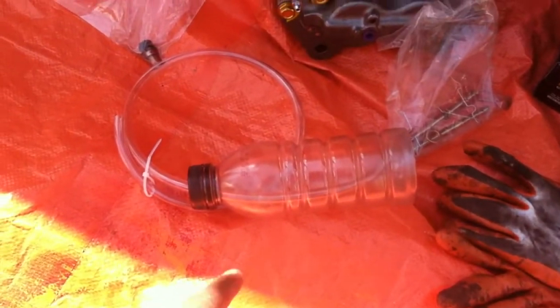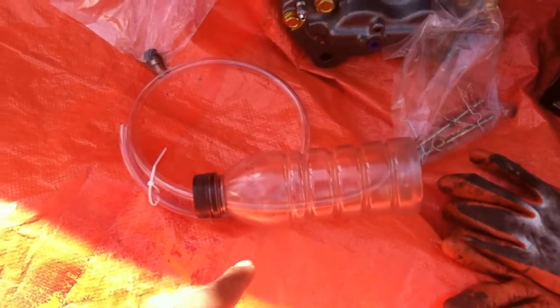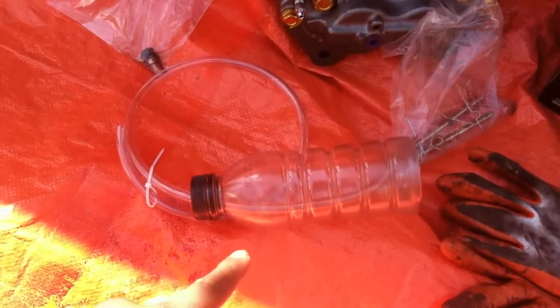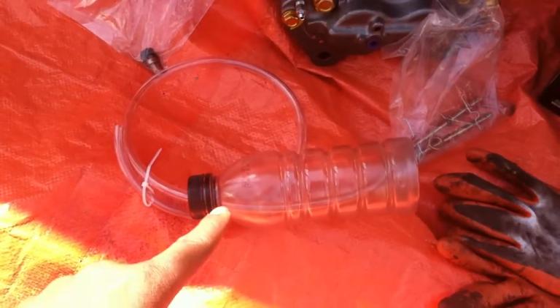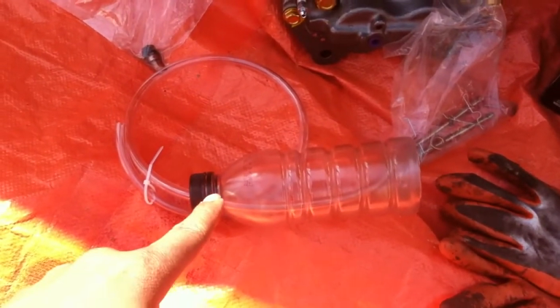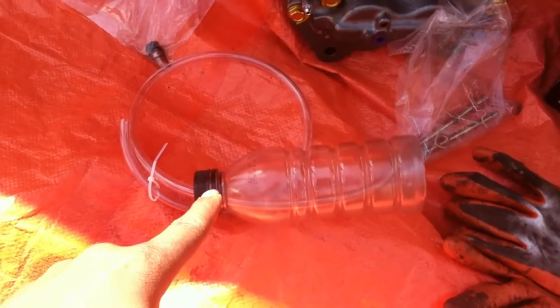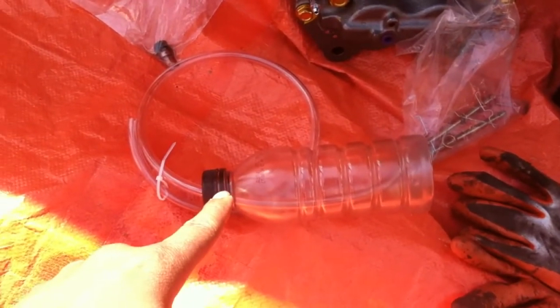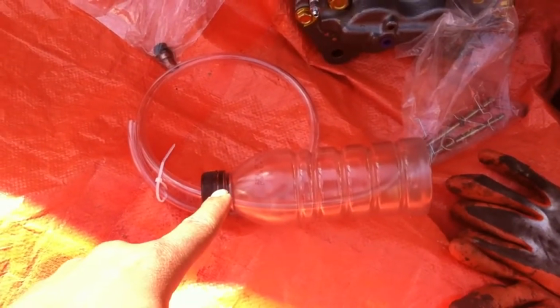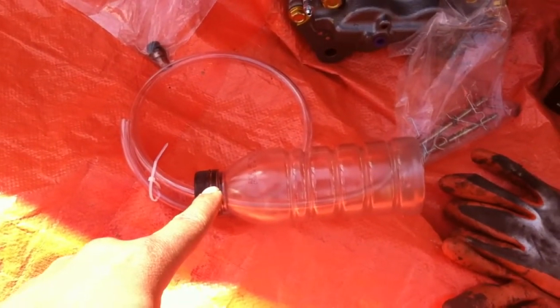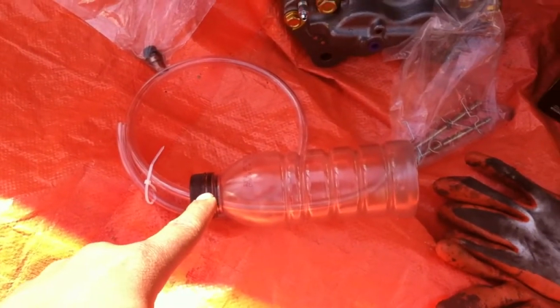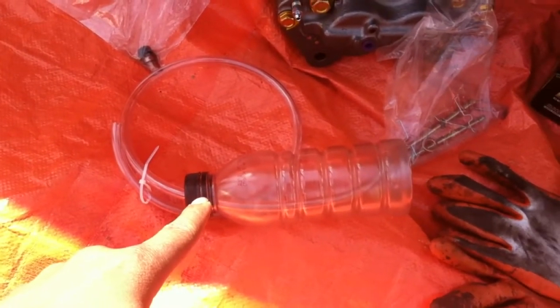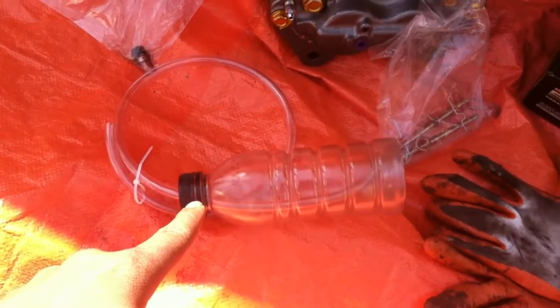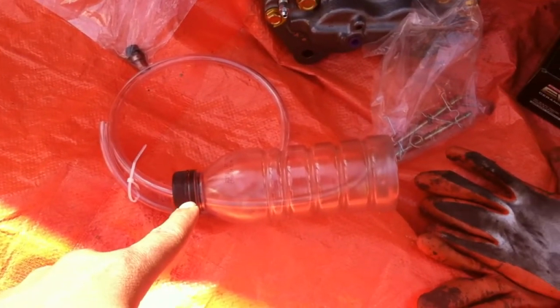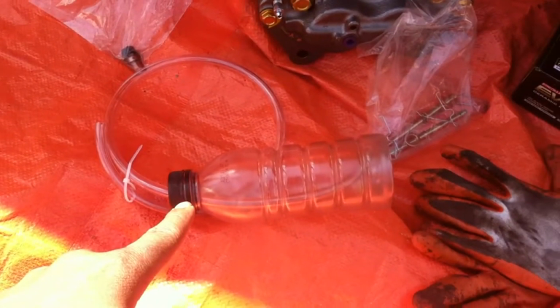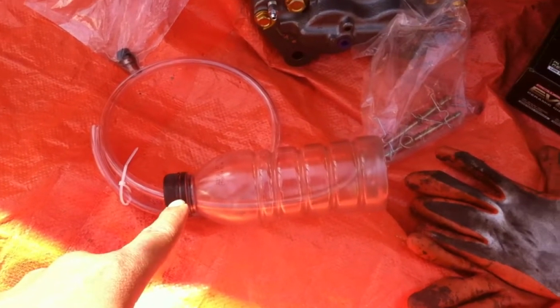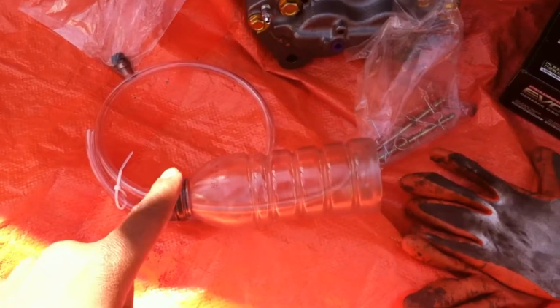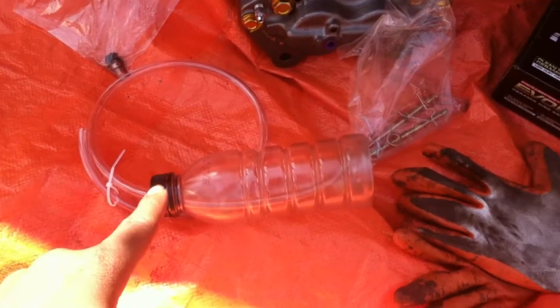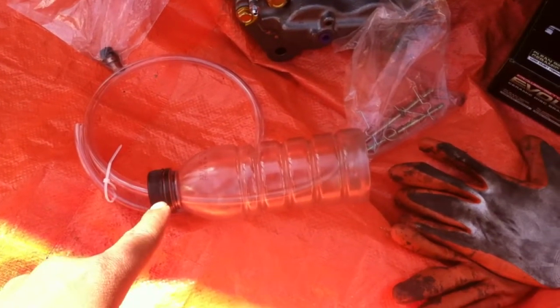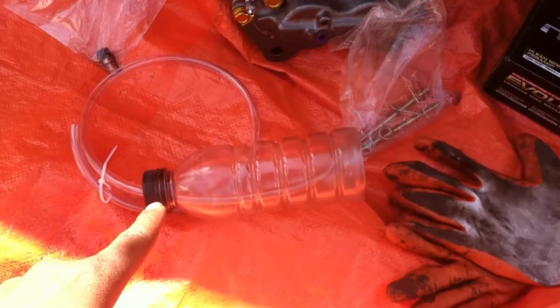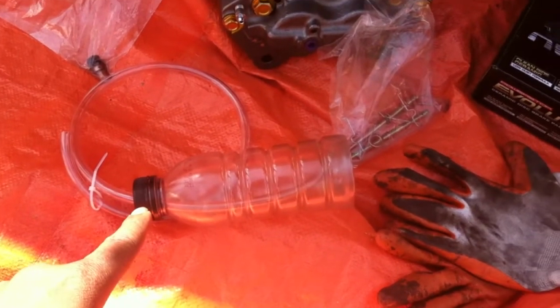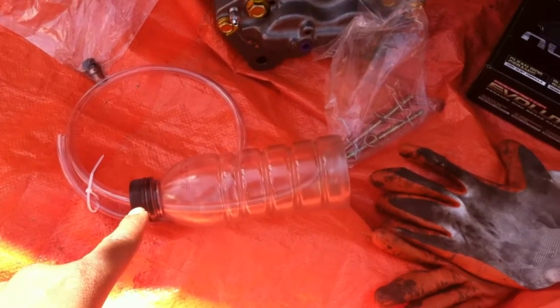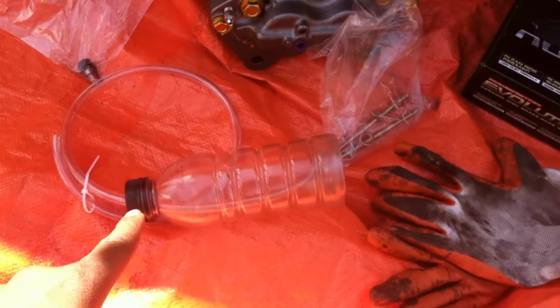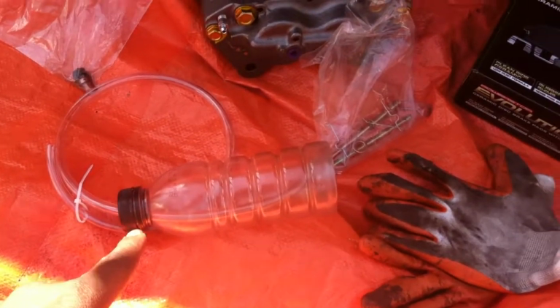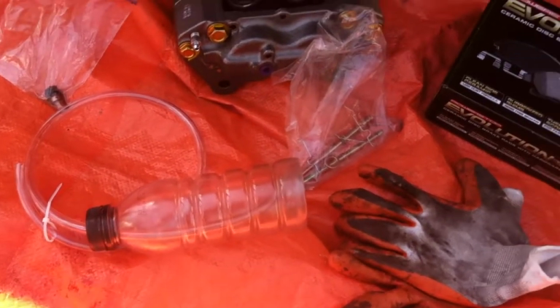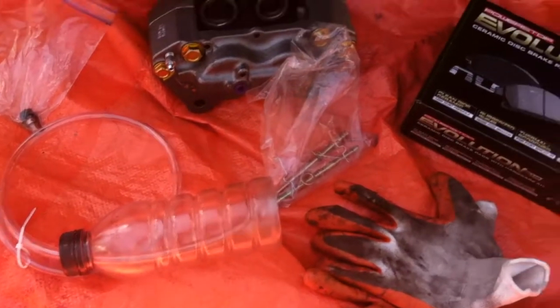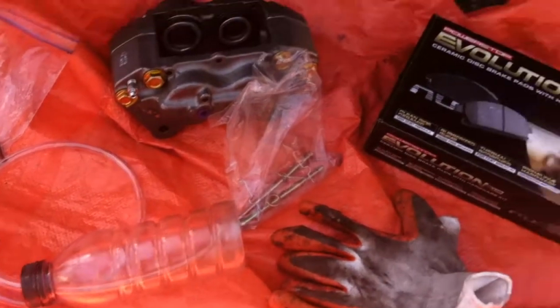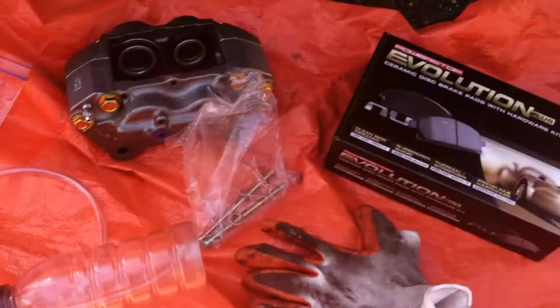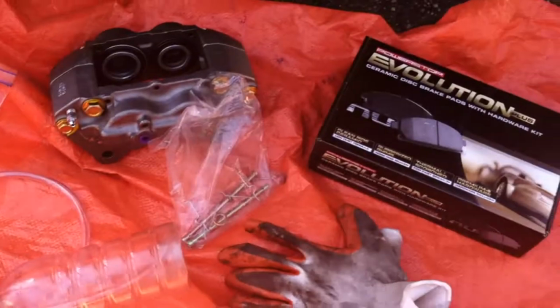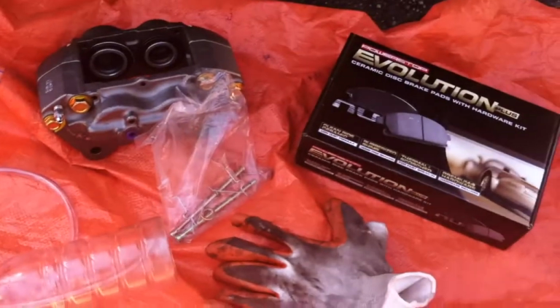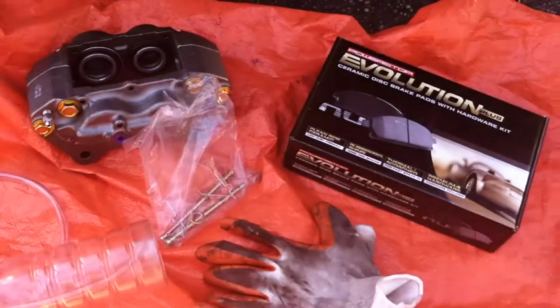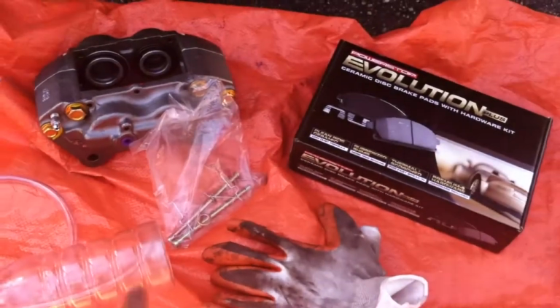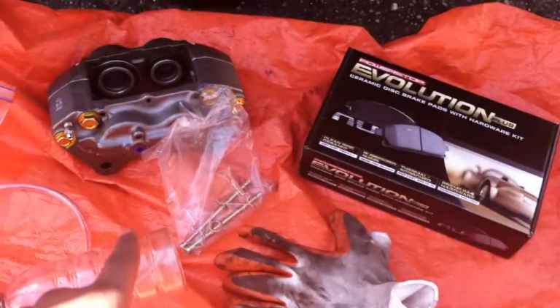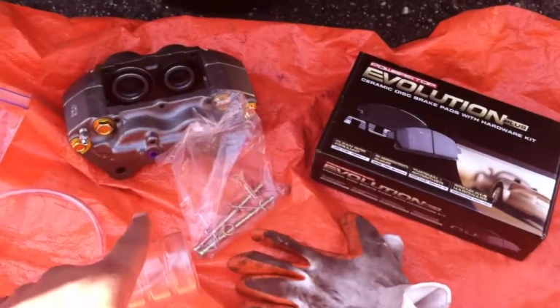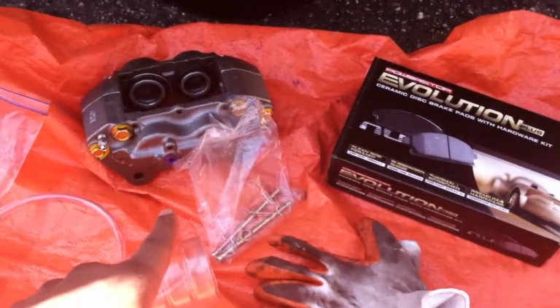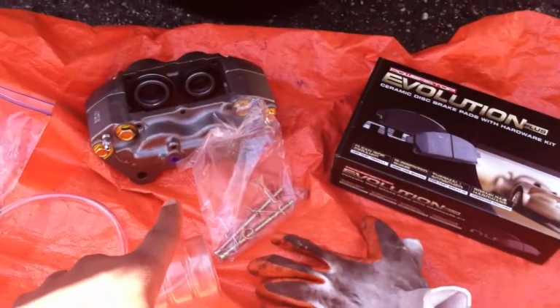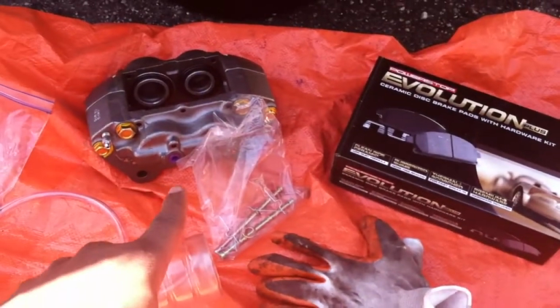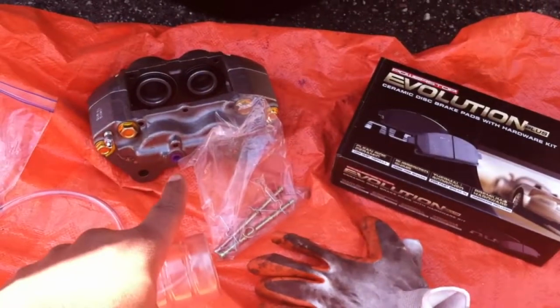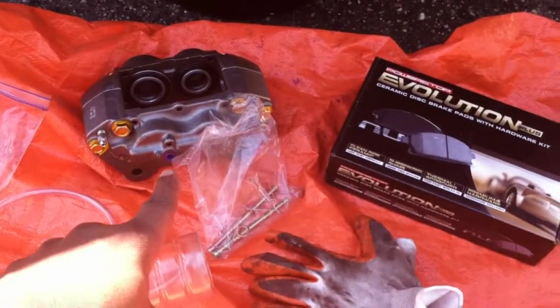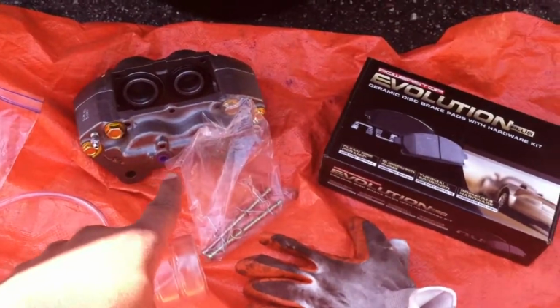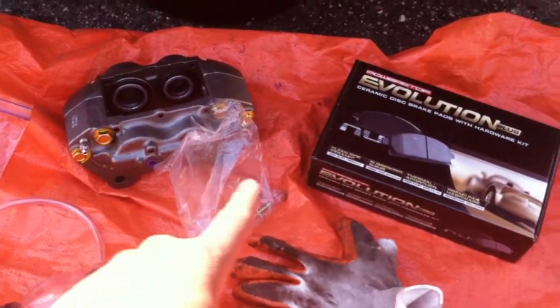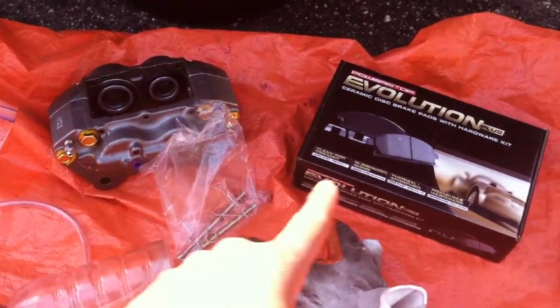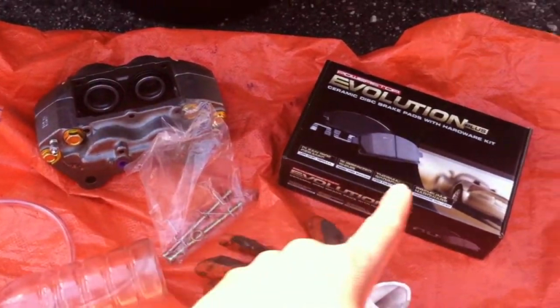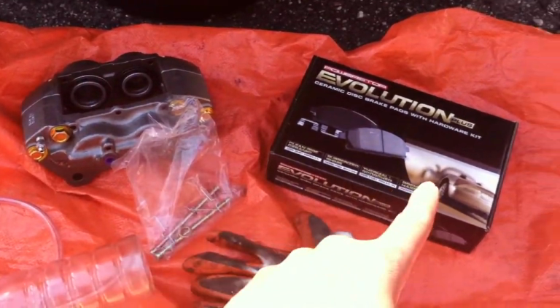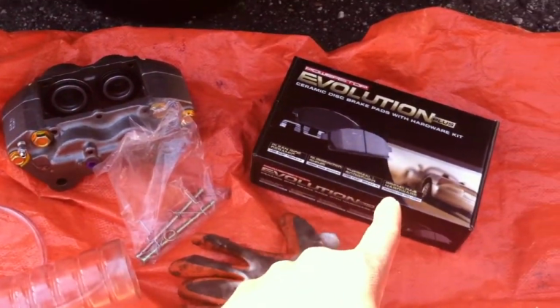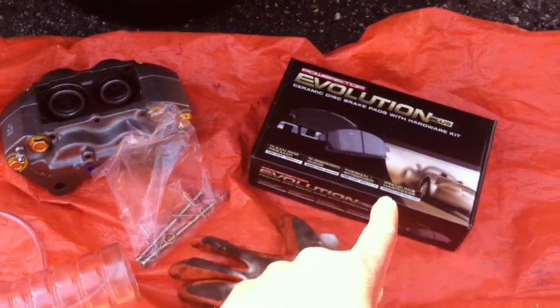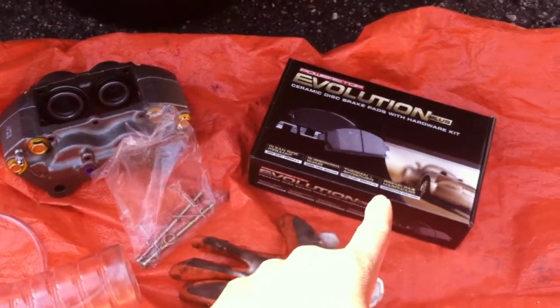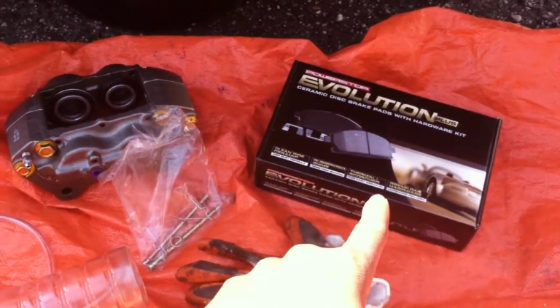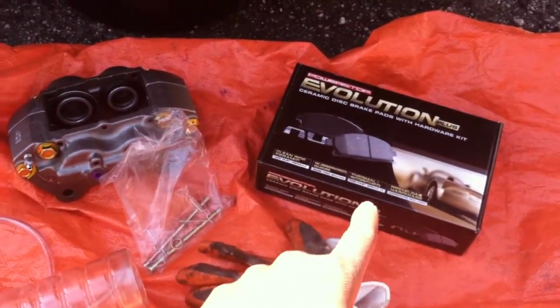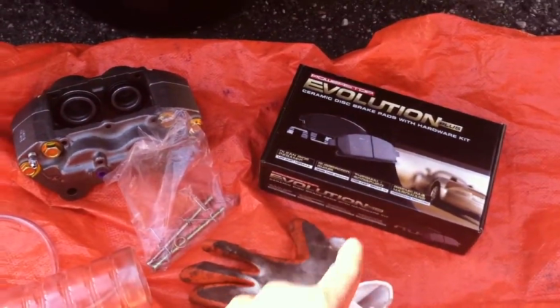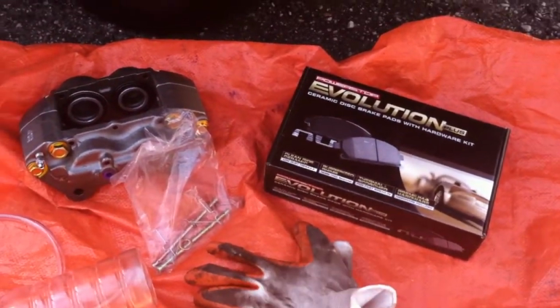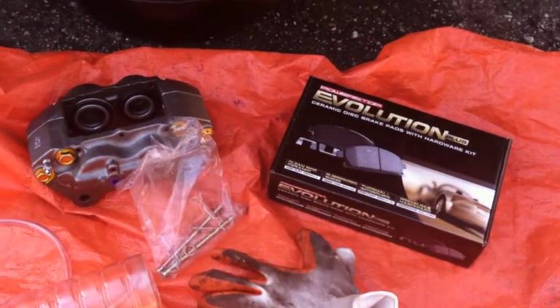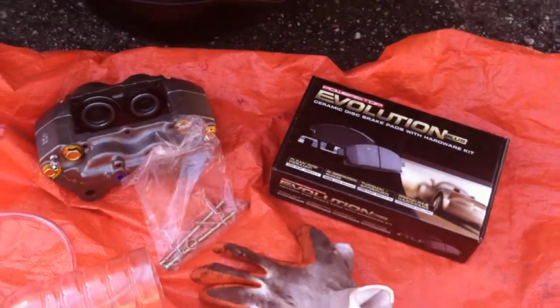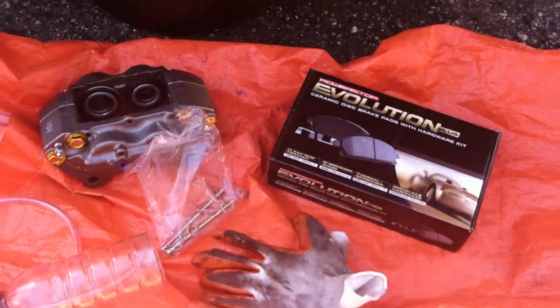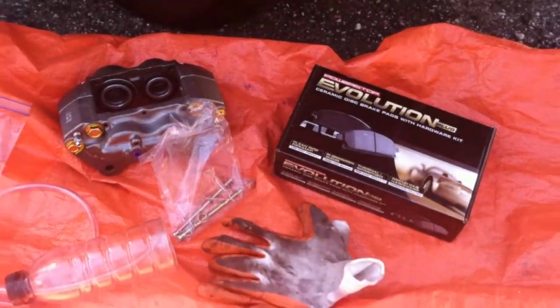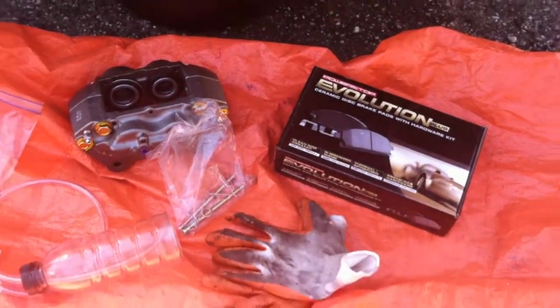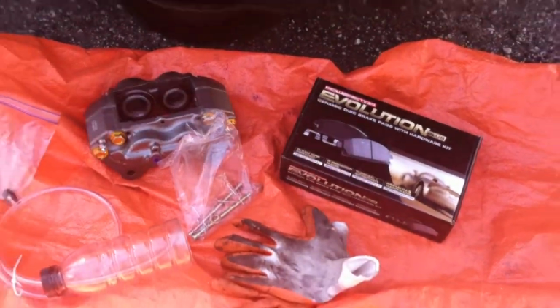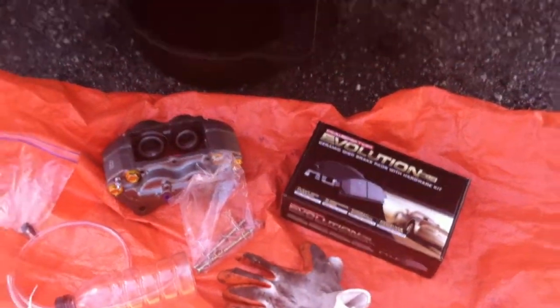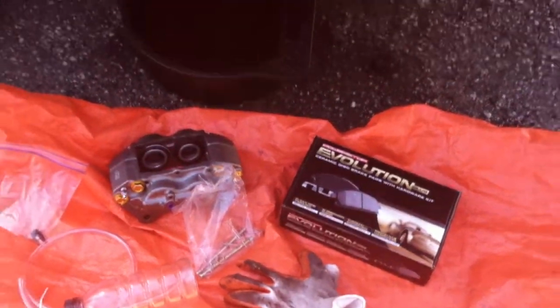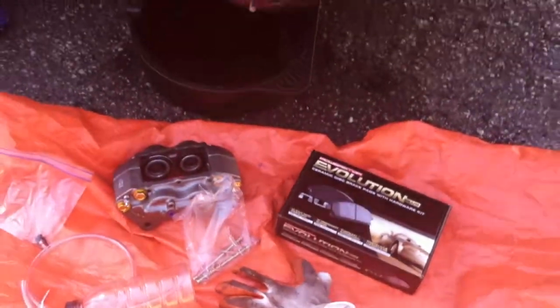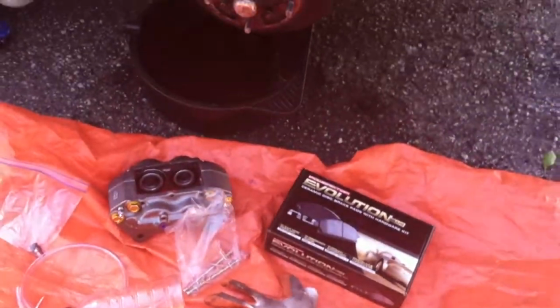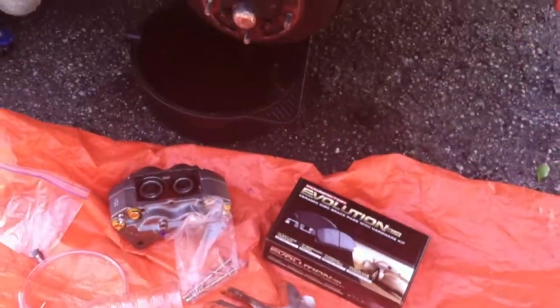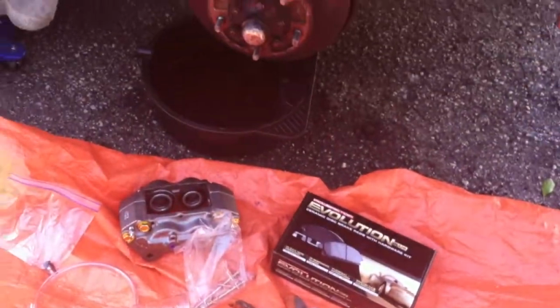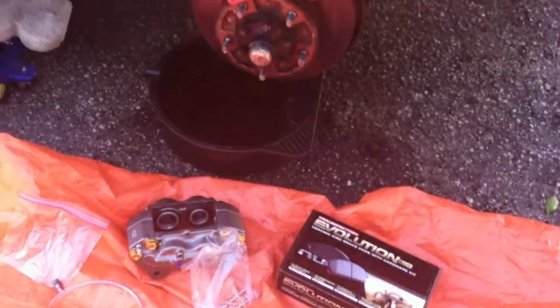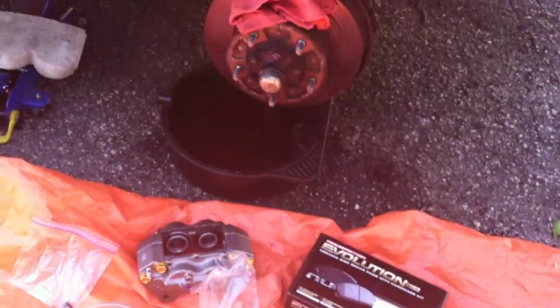One man brake bleeder system, new caliper, new brake pads. Let's roll.